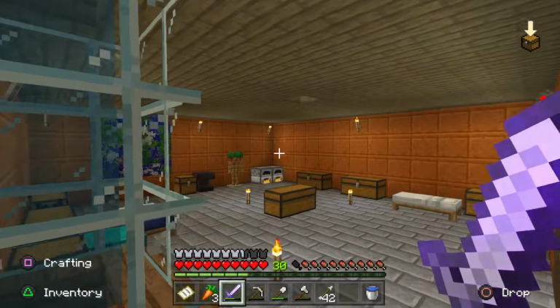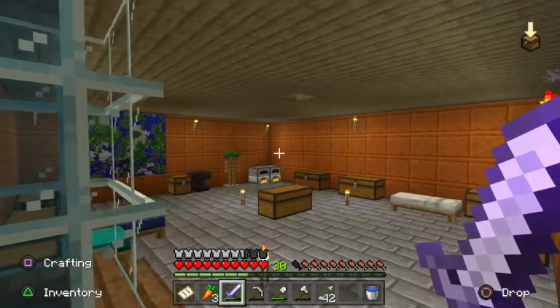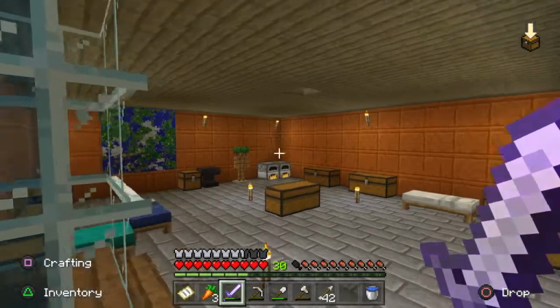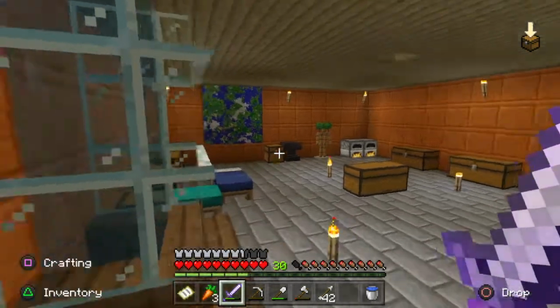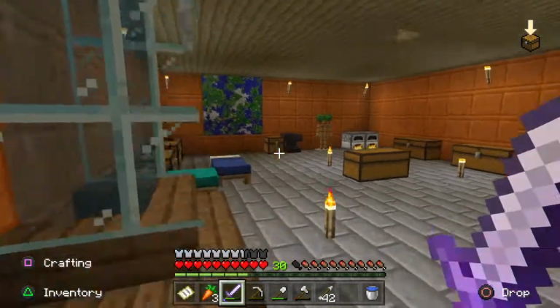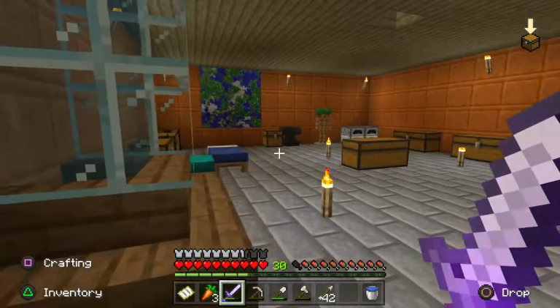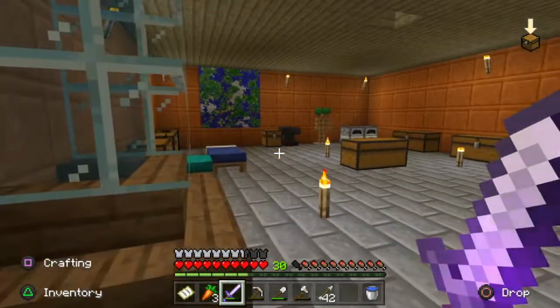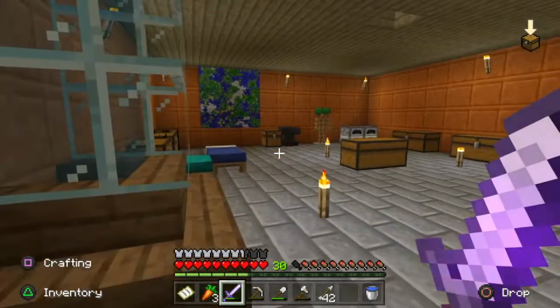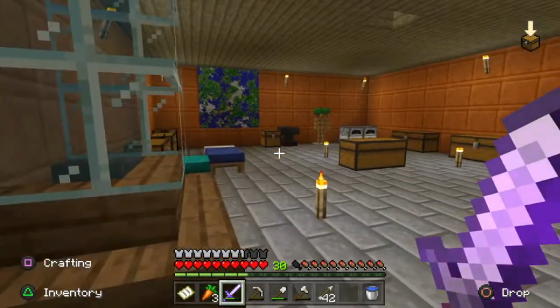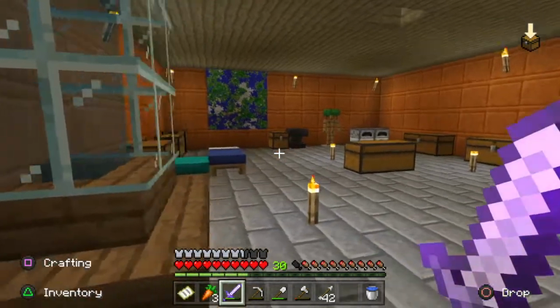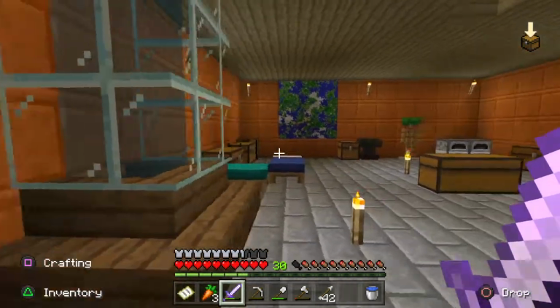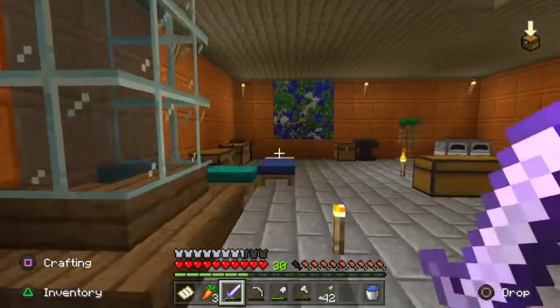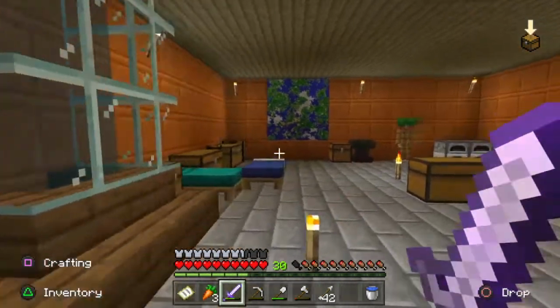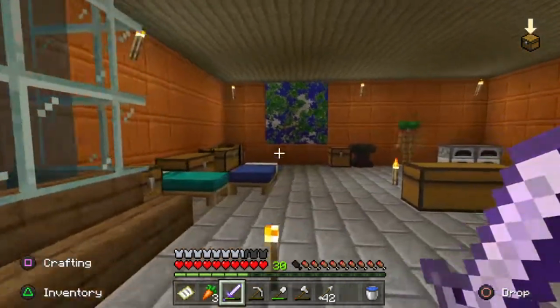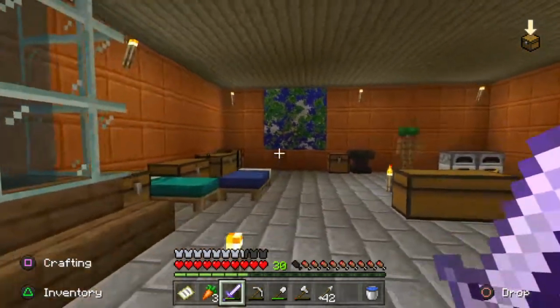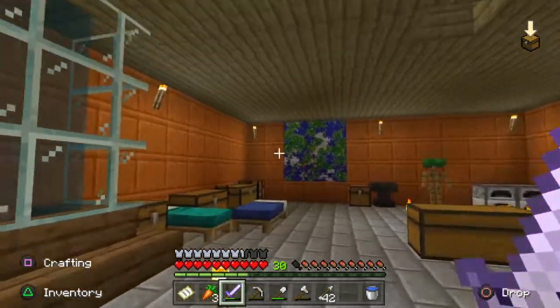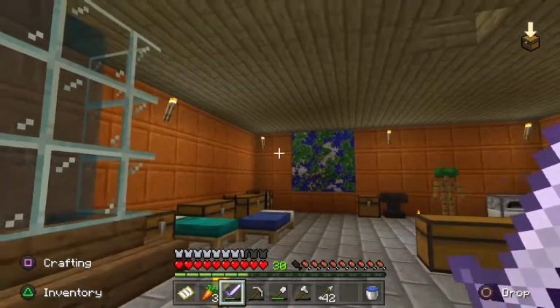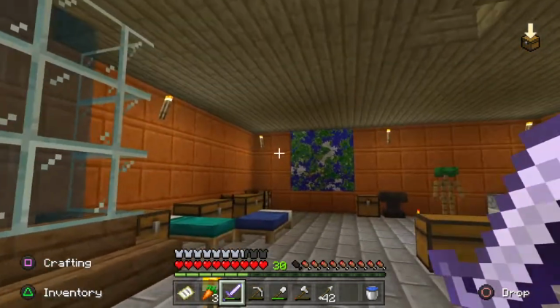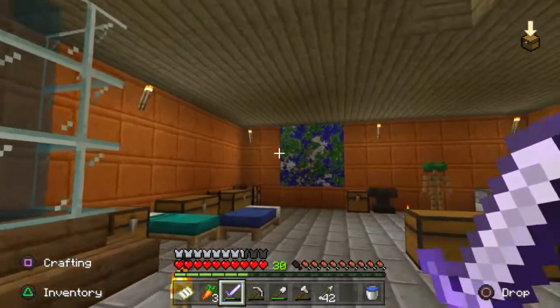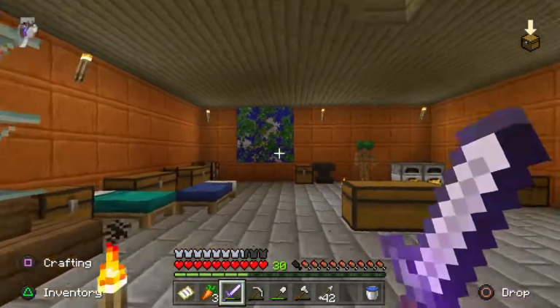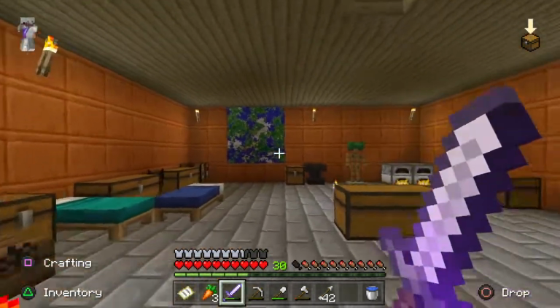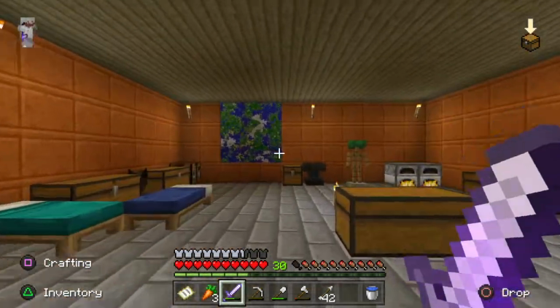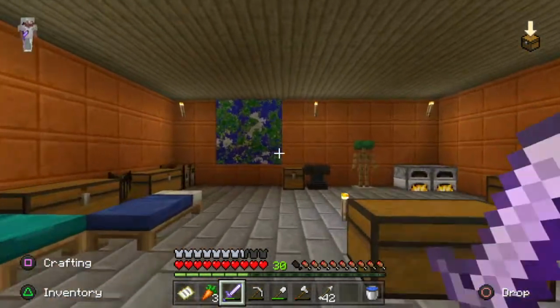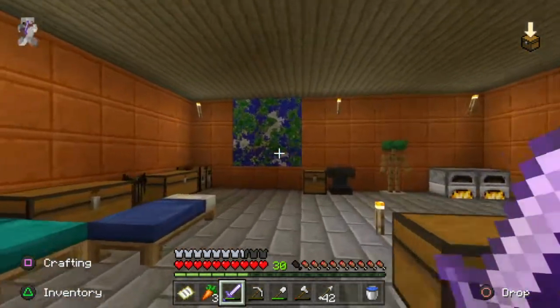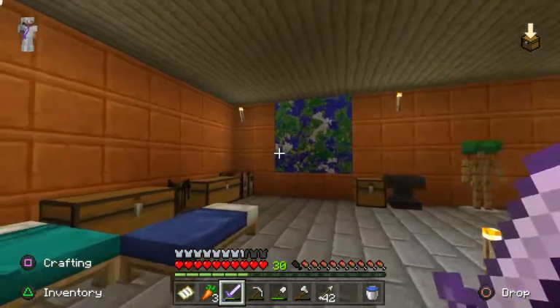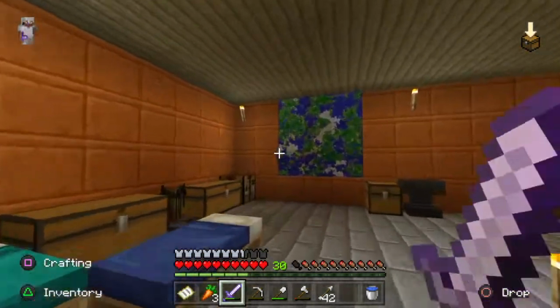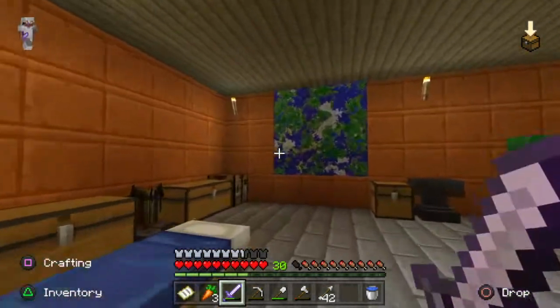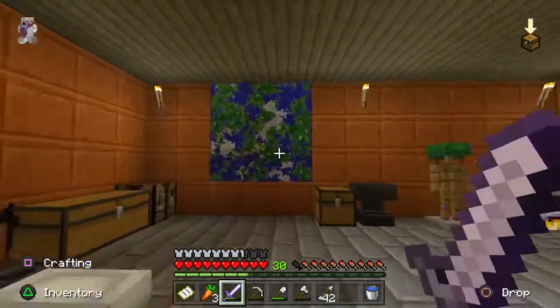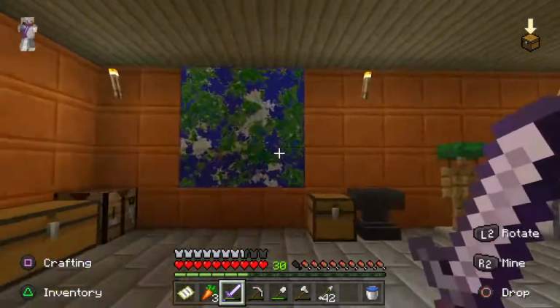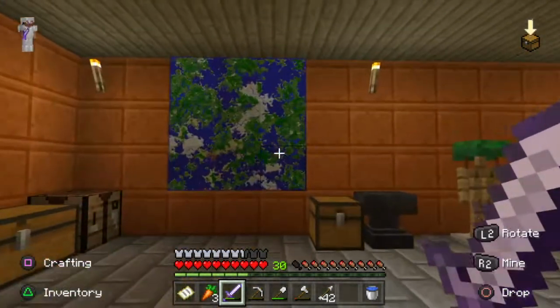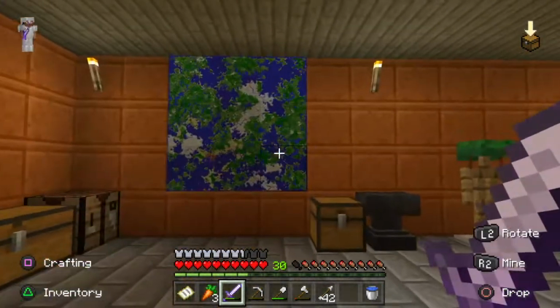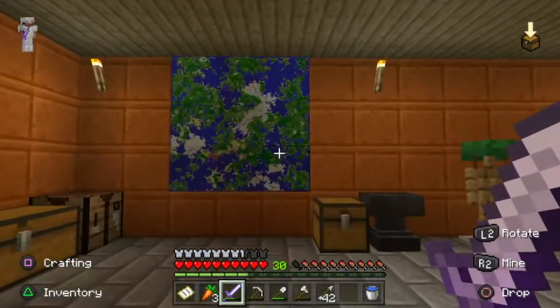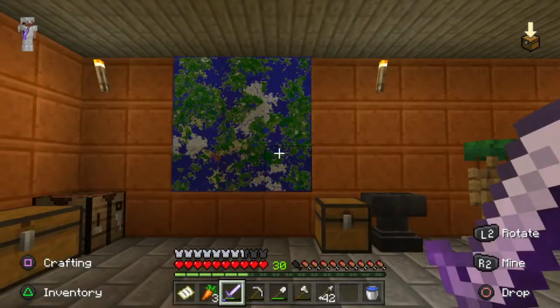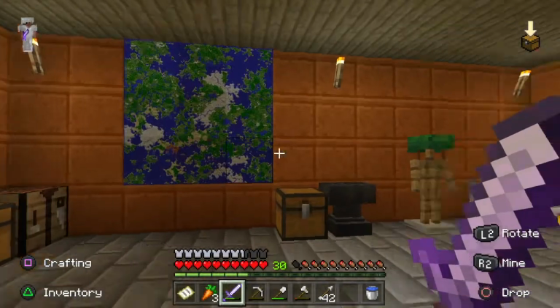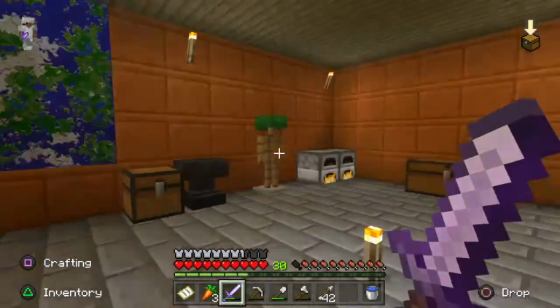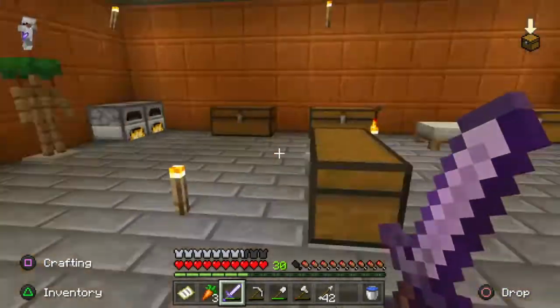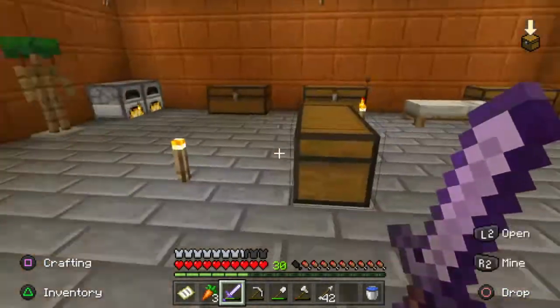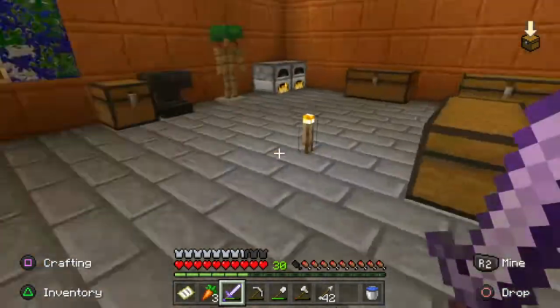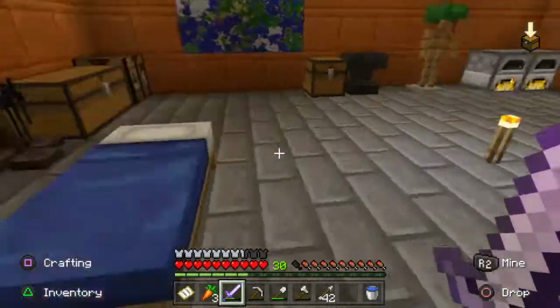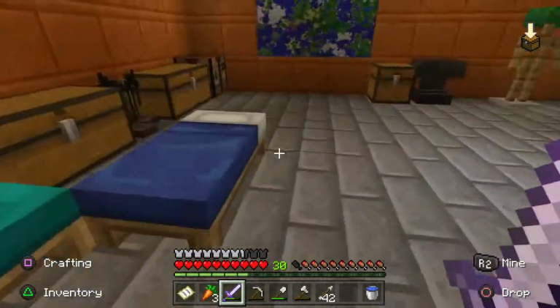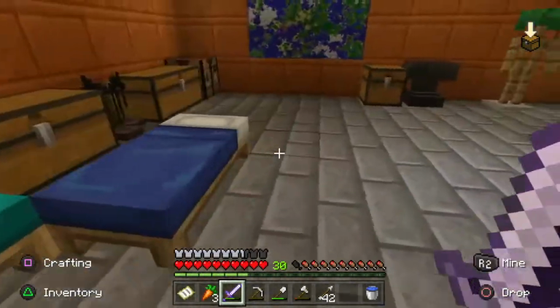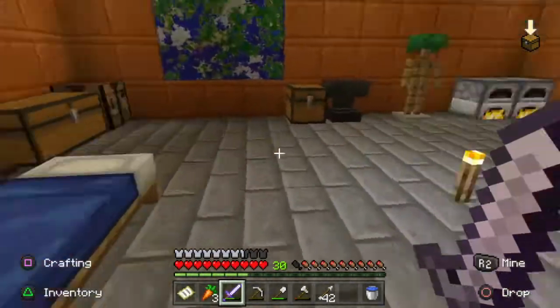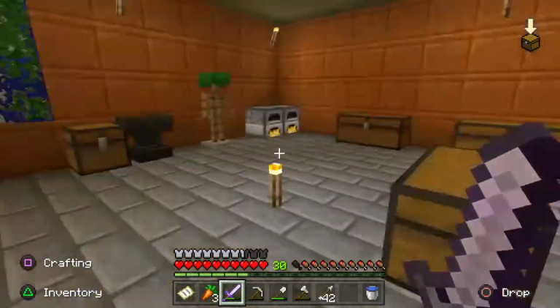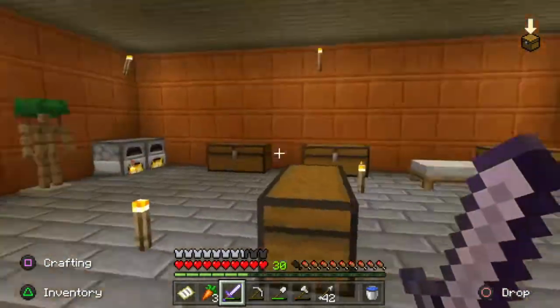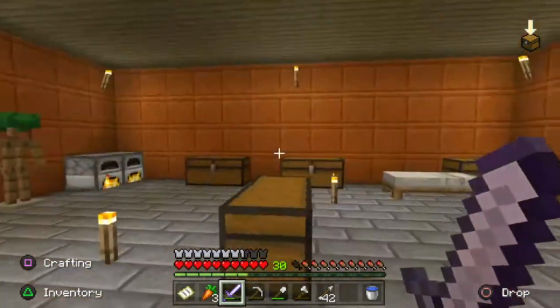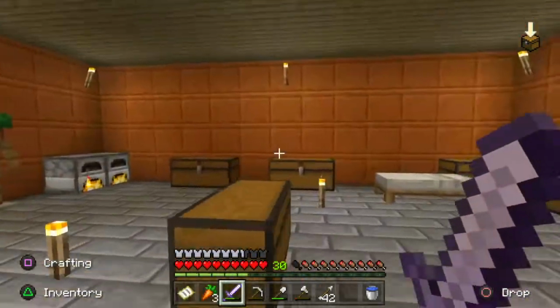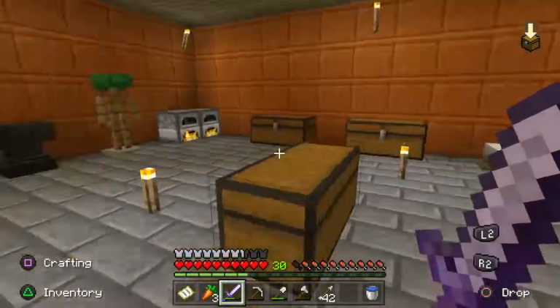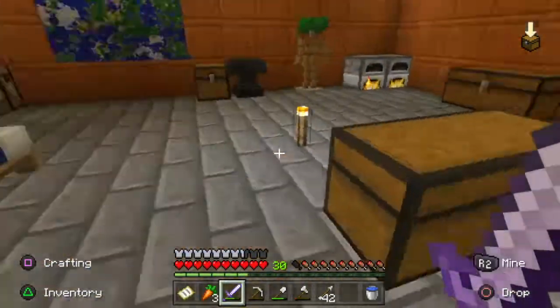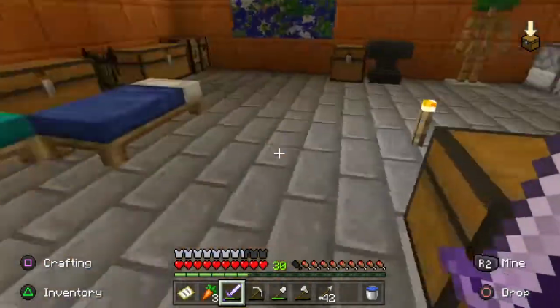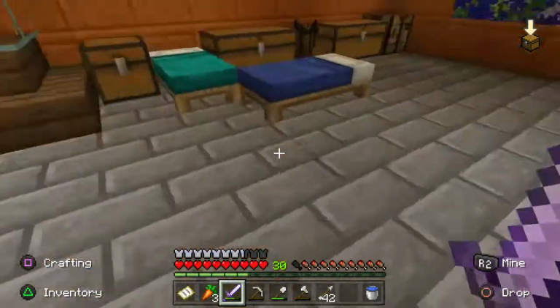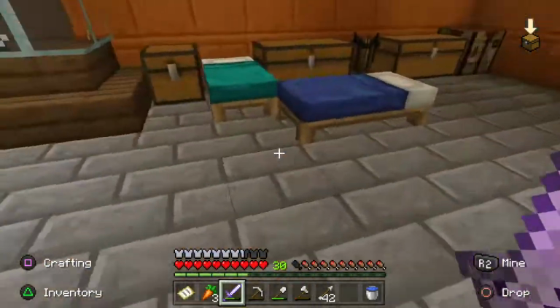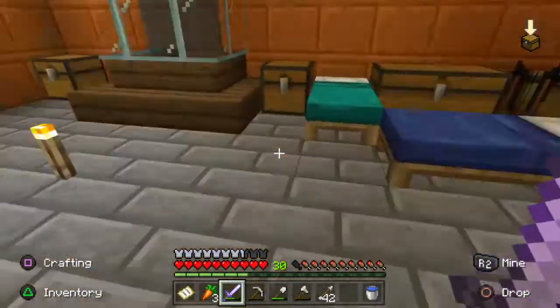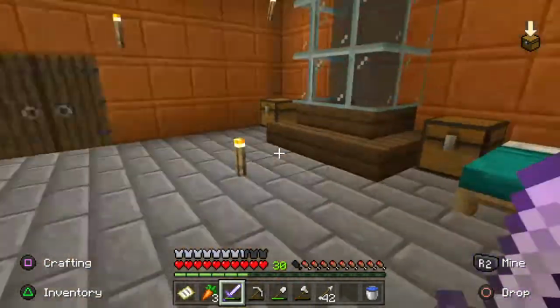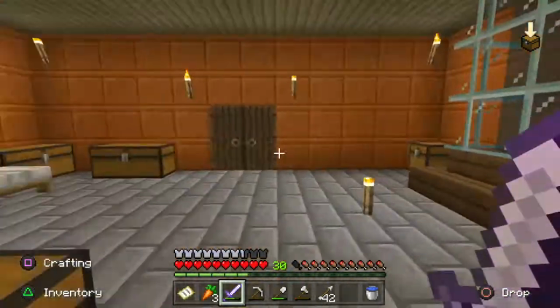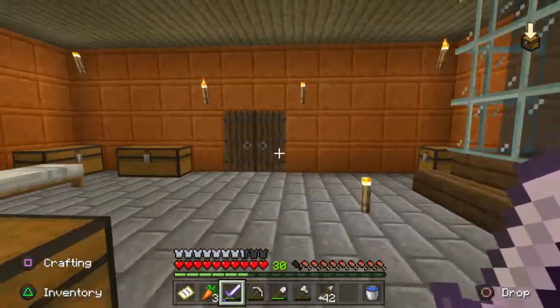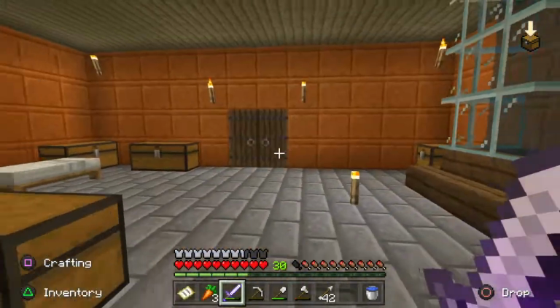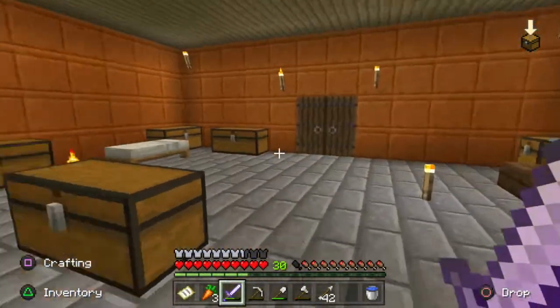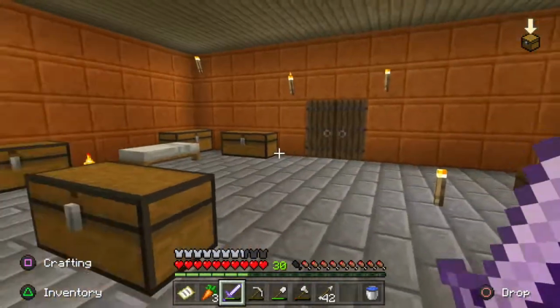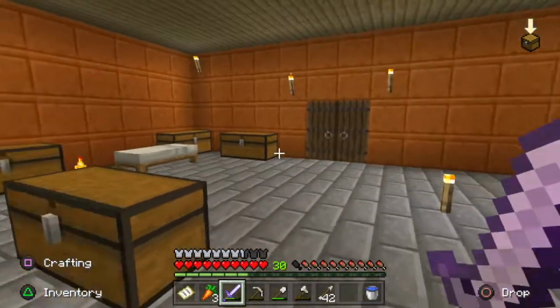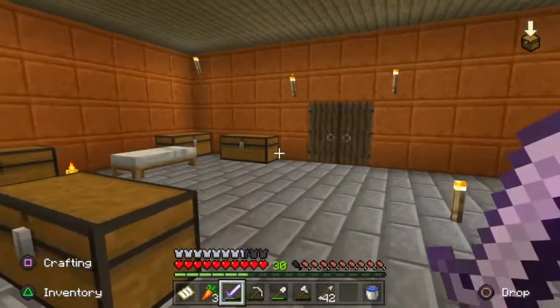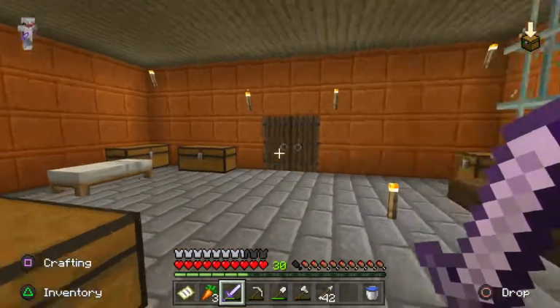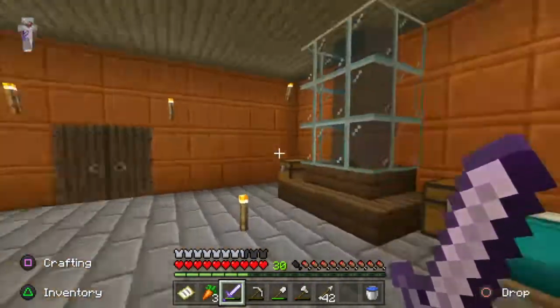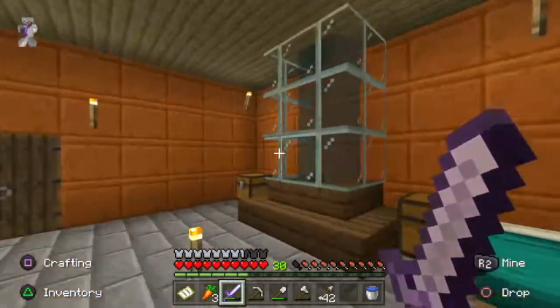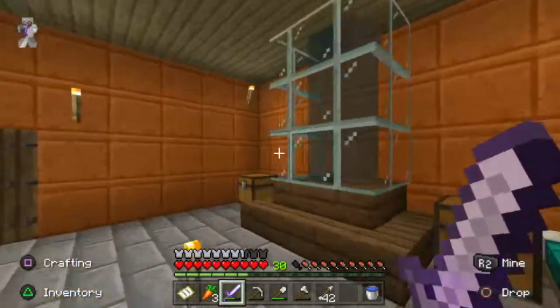So this is my Mike Wazowski house. This is our big ass map. We have multiple beds just in case people decide to come over.